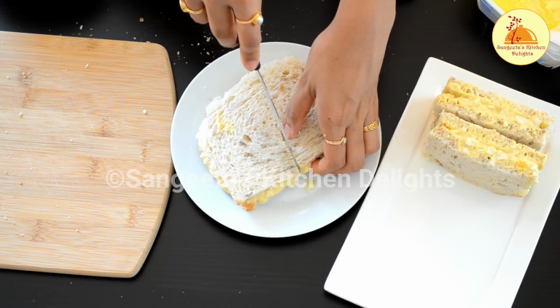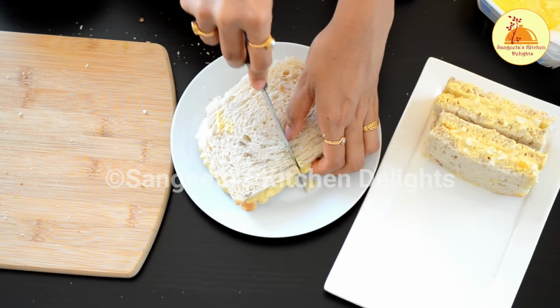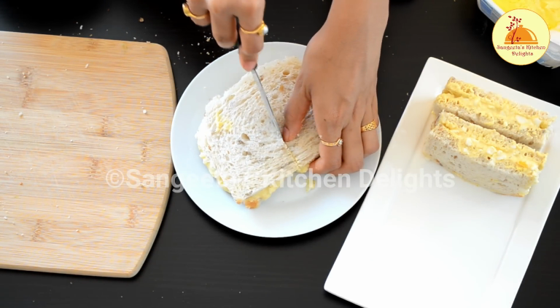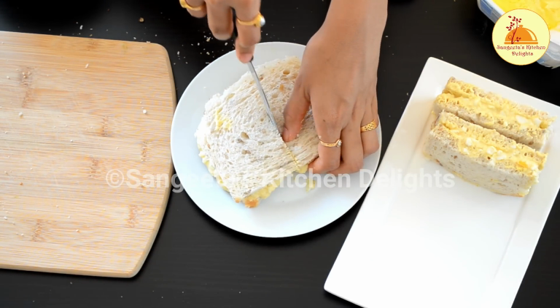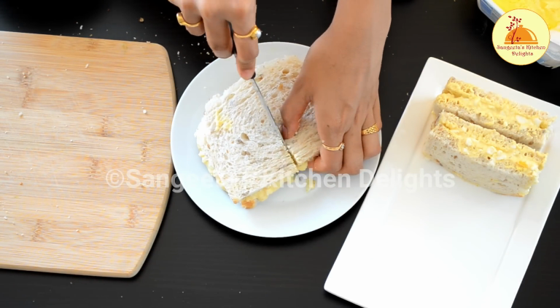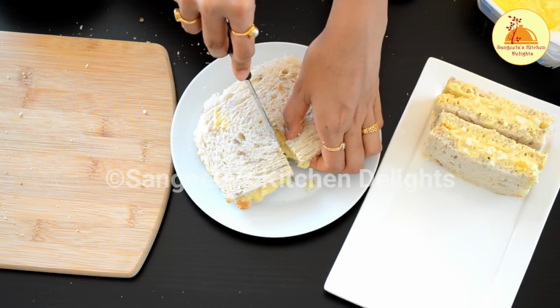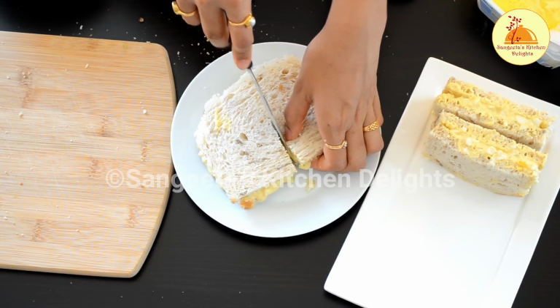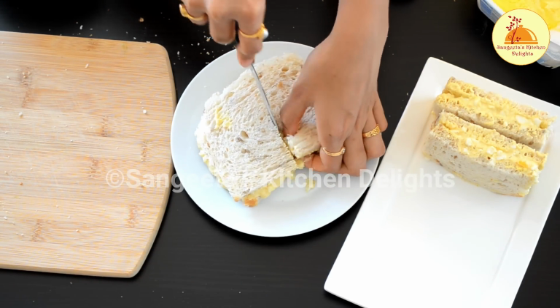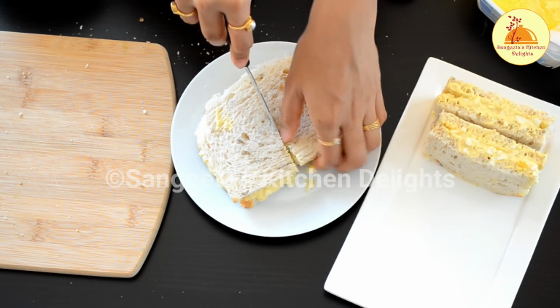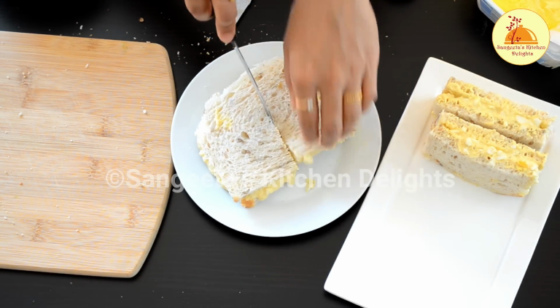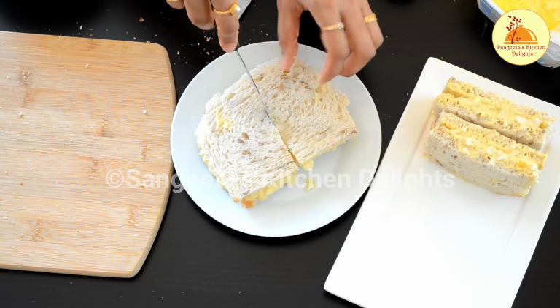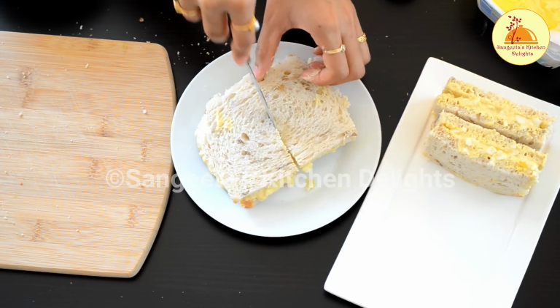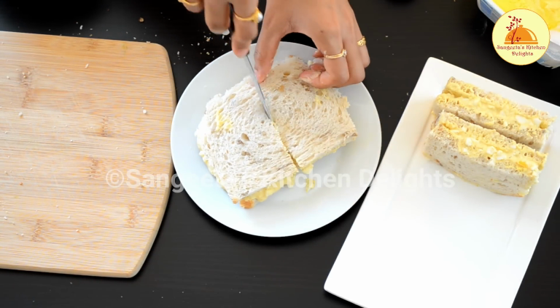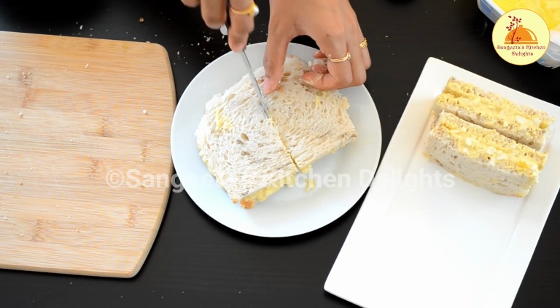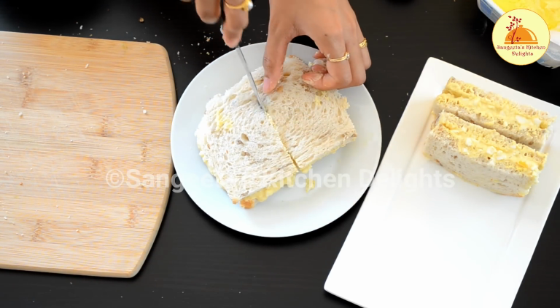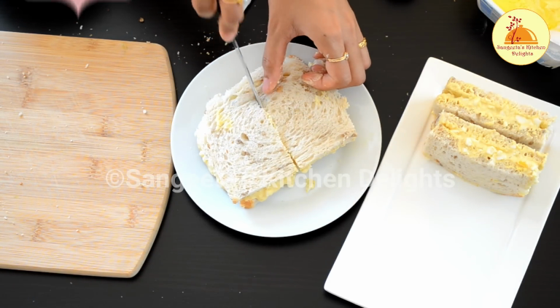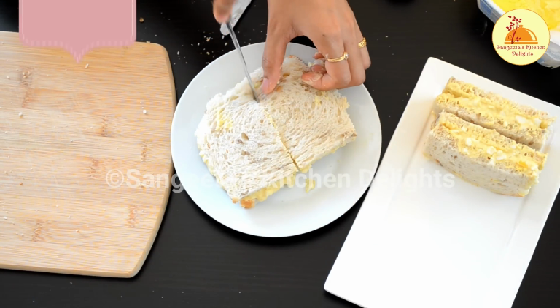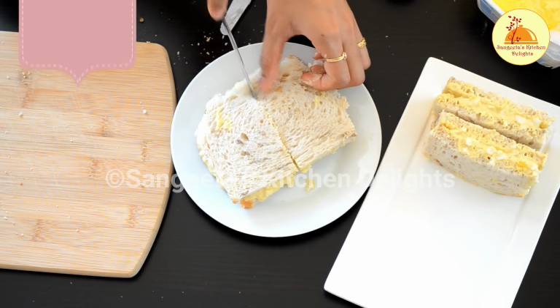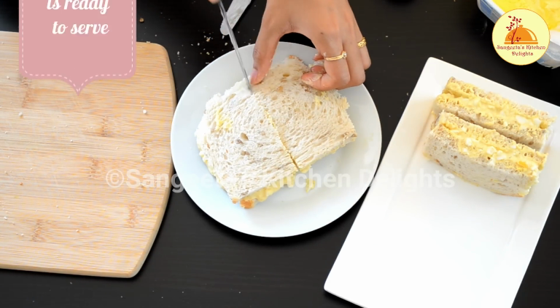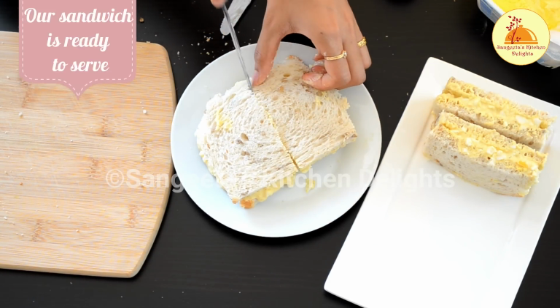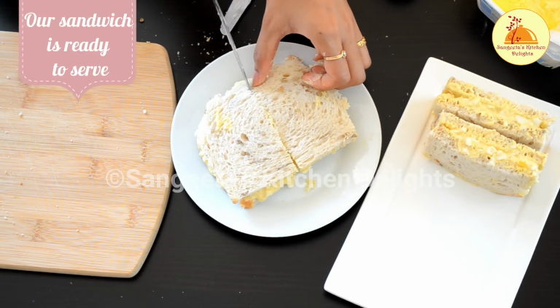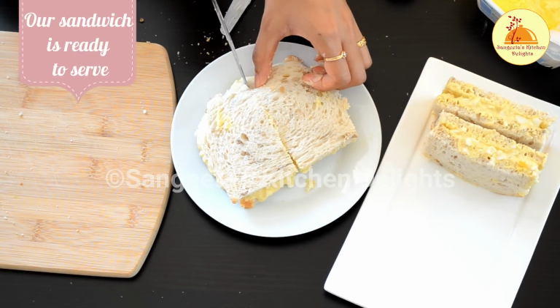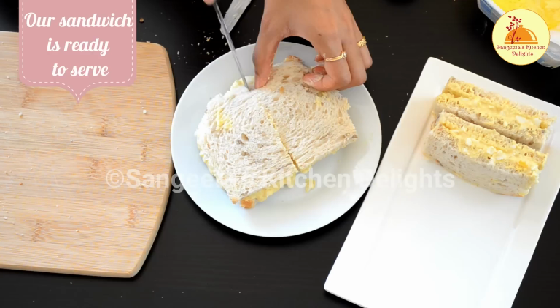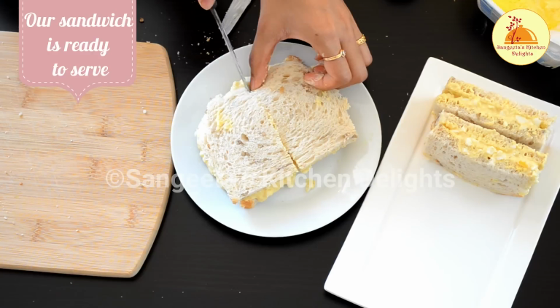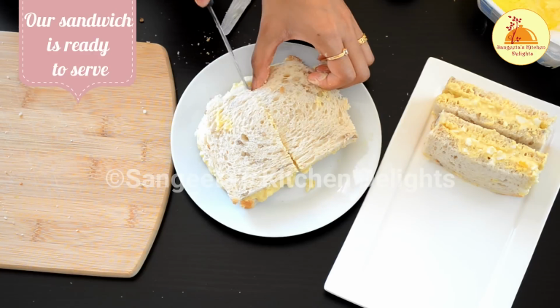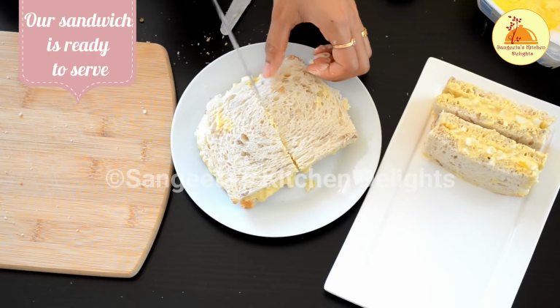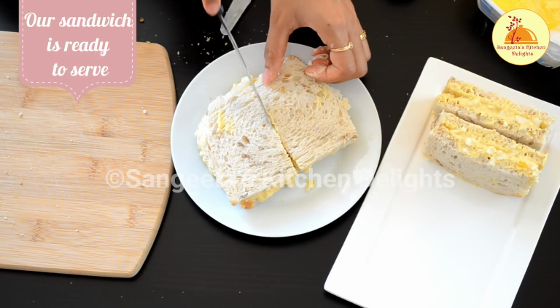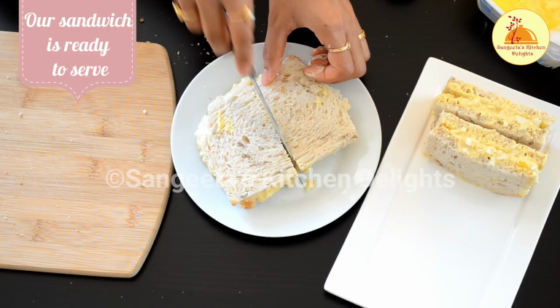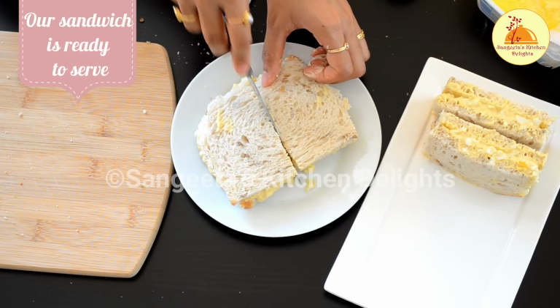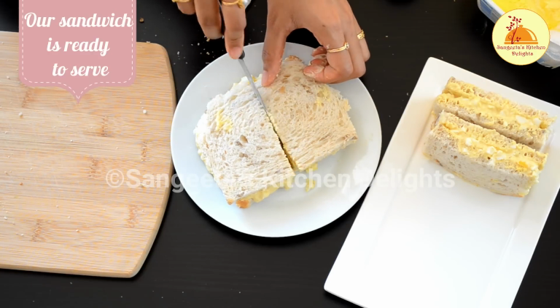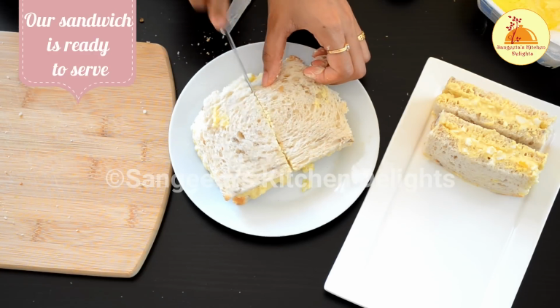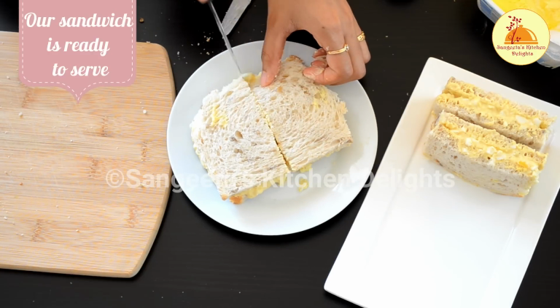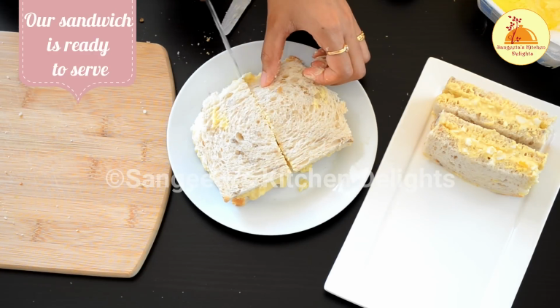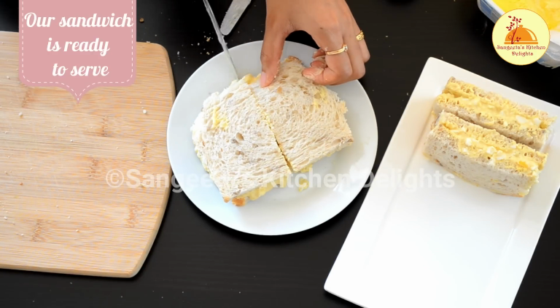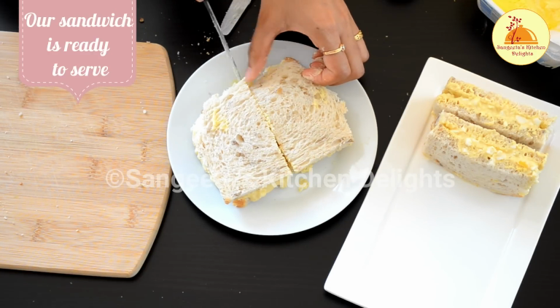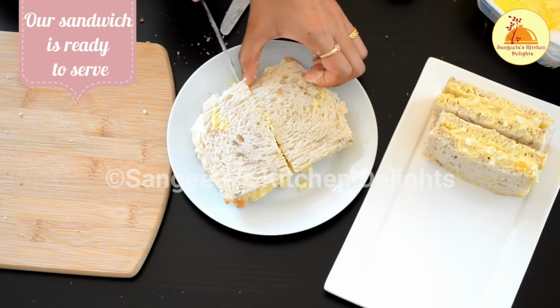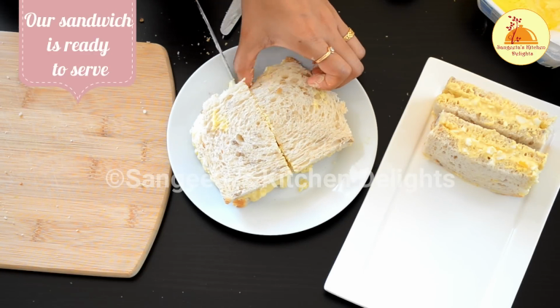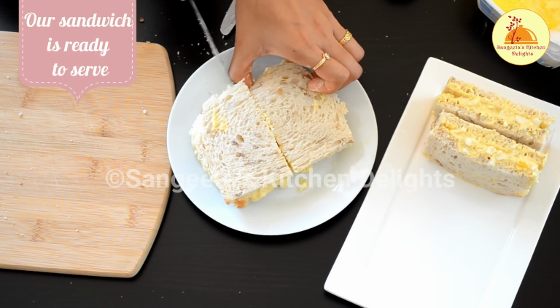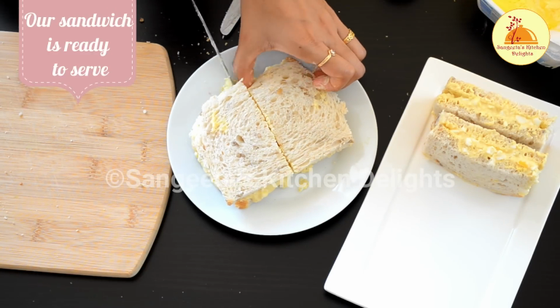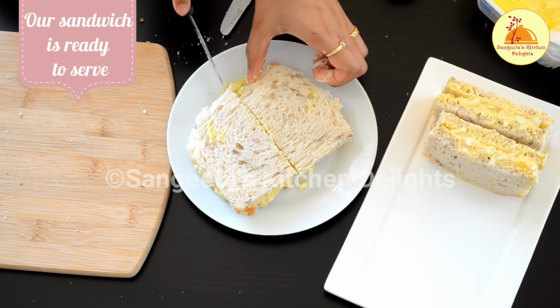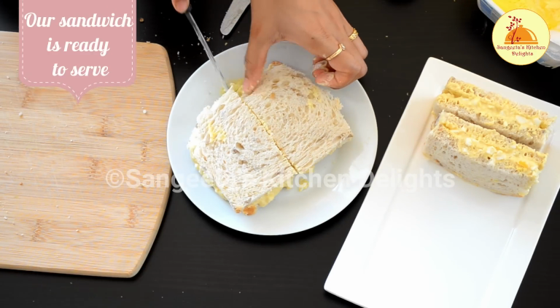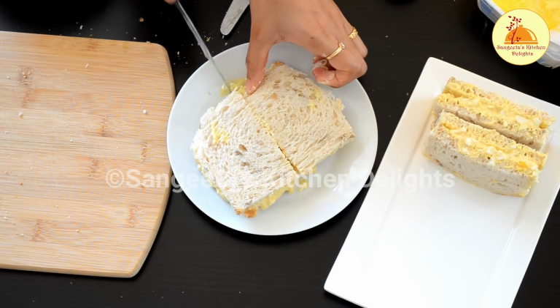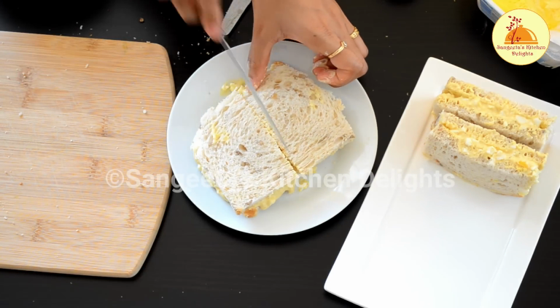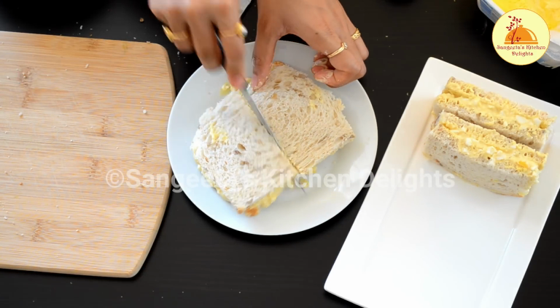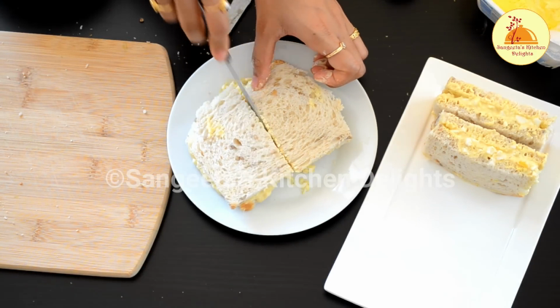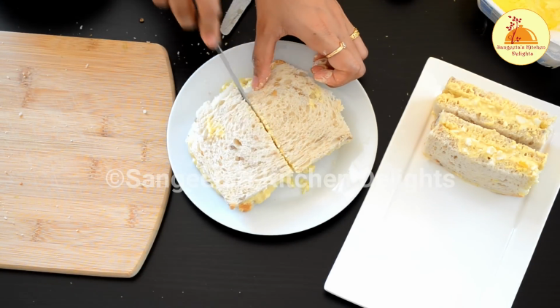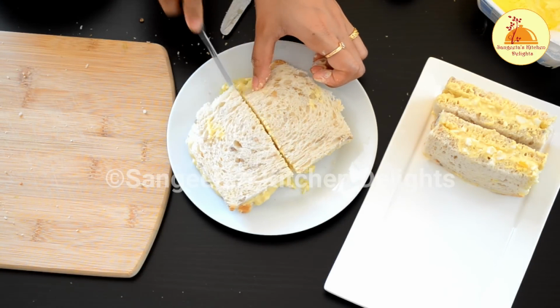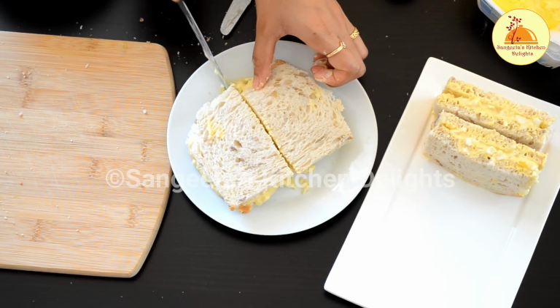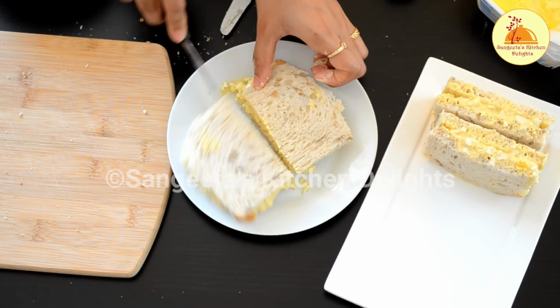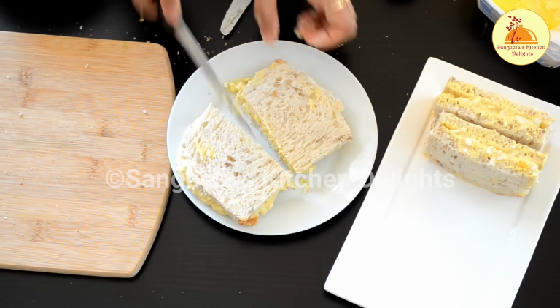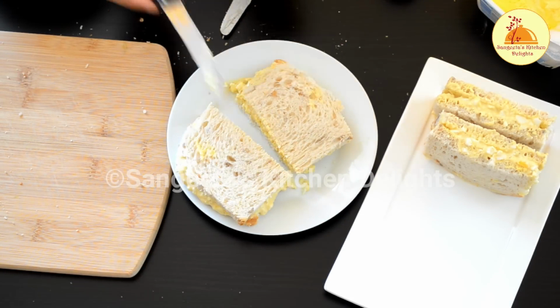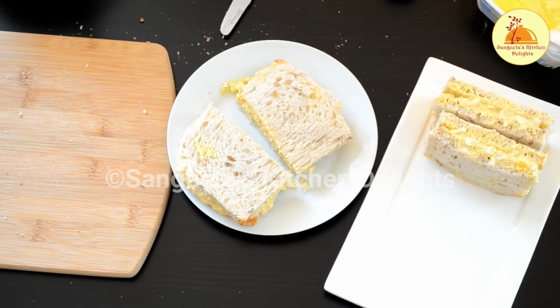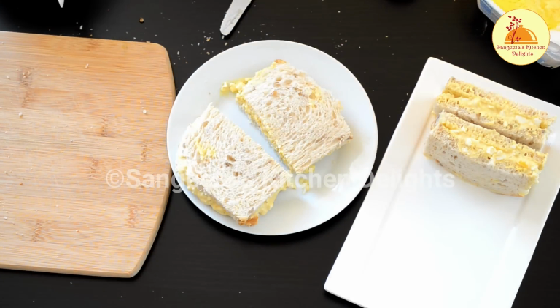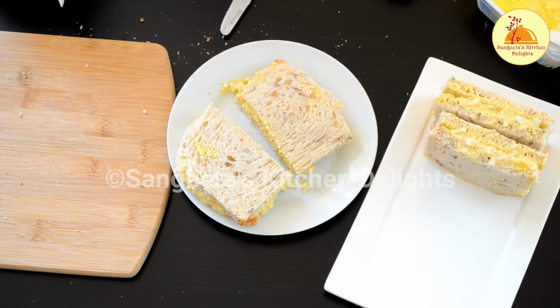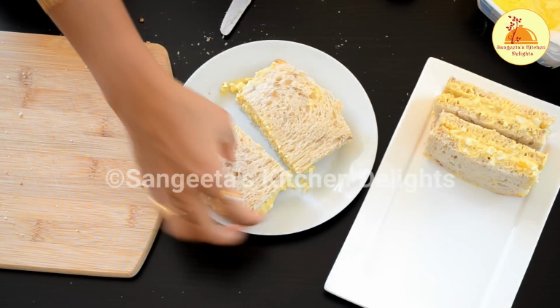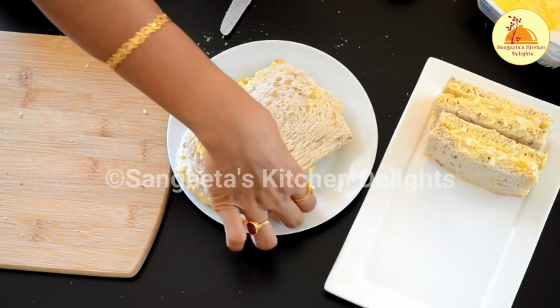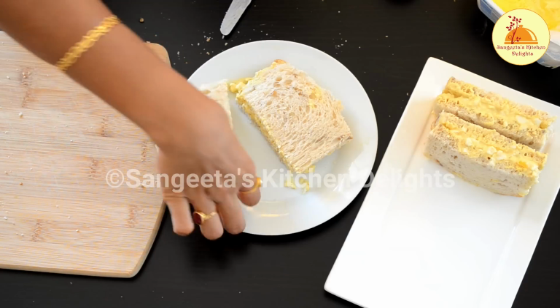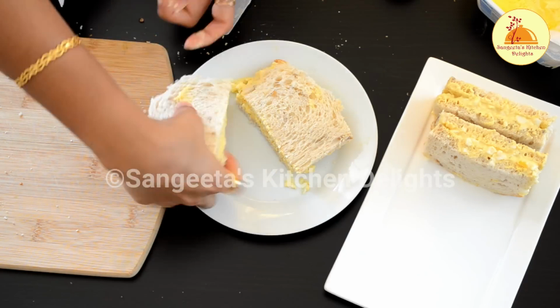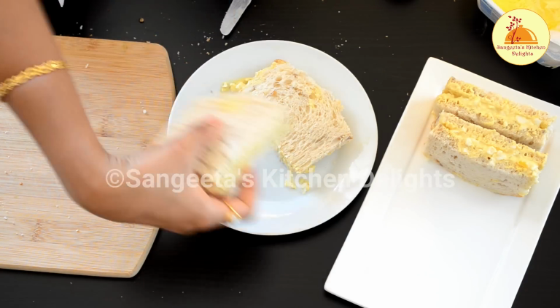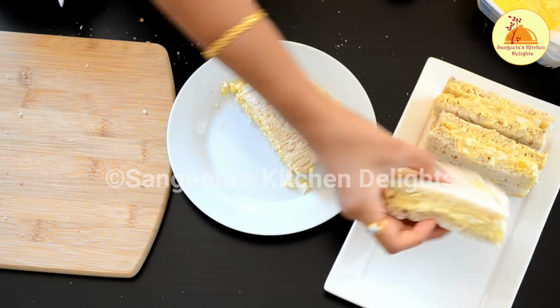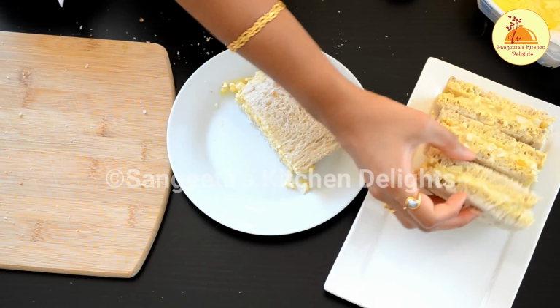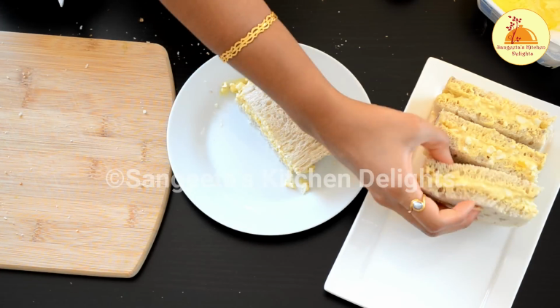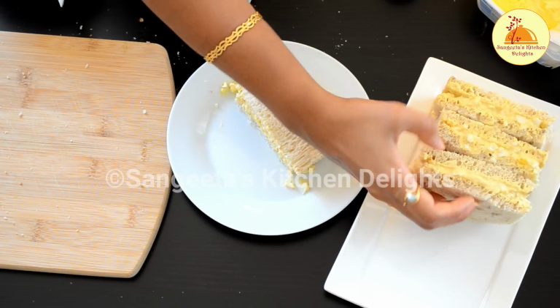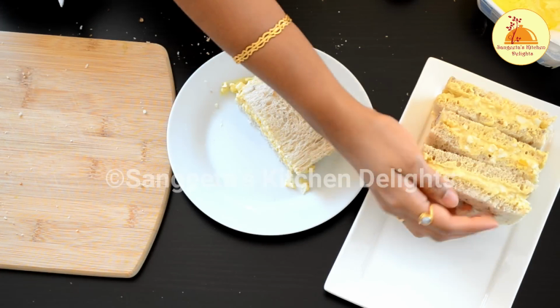All our sandwiches are ready to serve. You can enjoy them with a cup of hot coffee or tea, as per your choice.